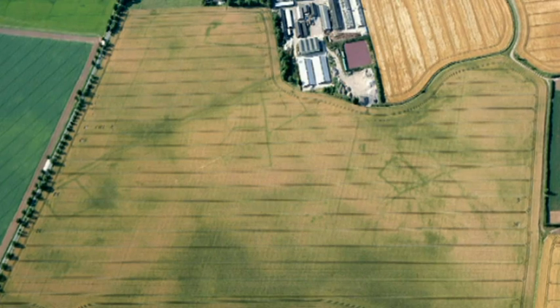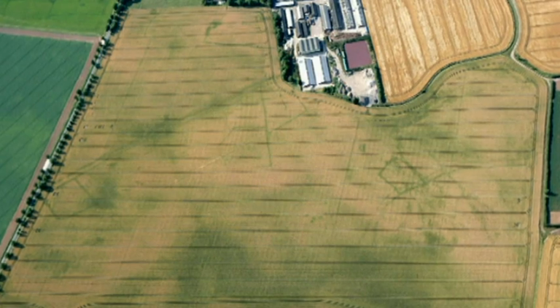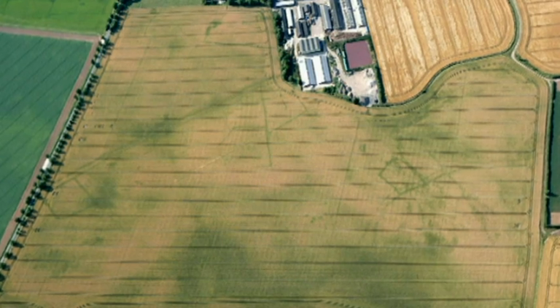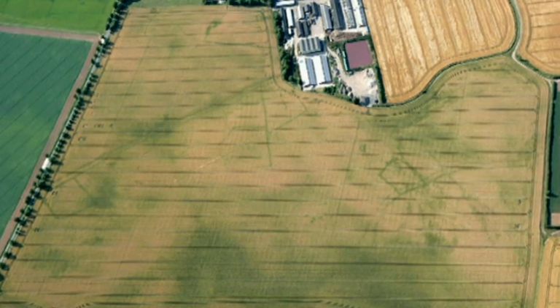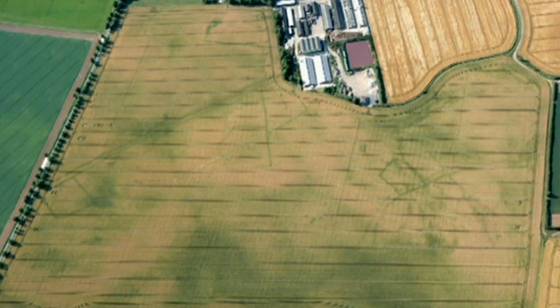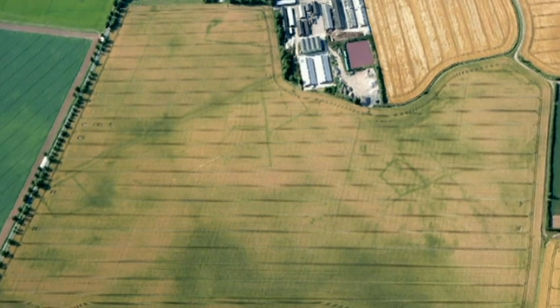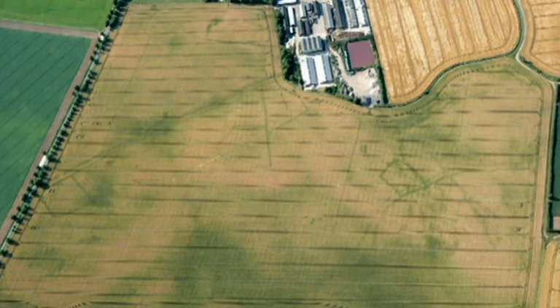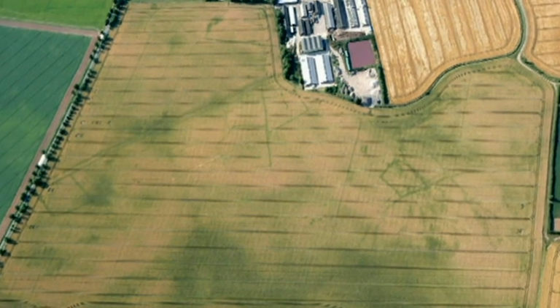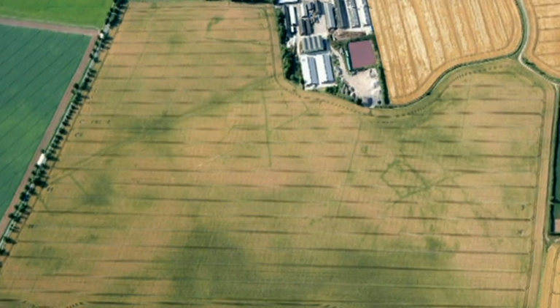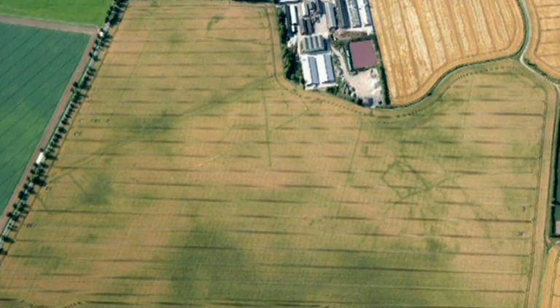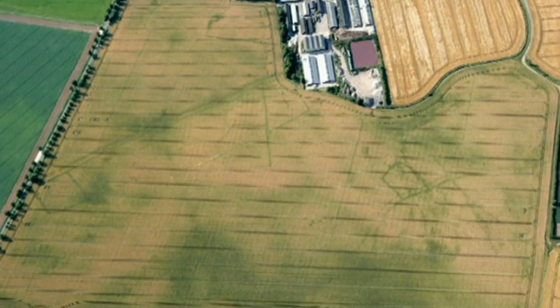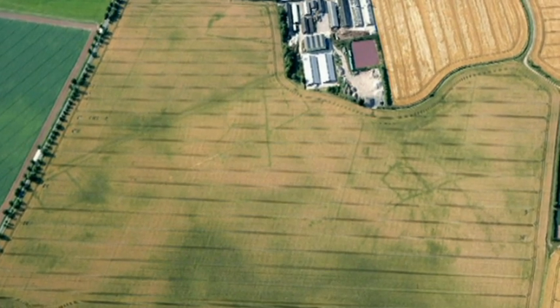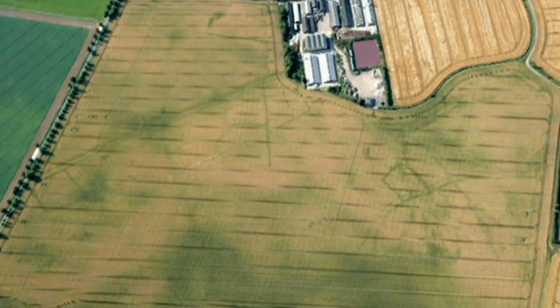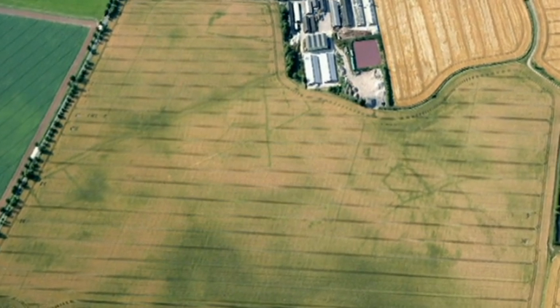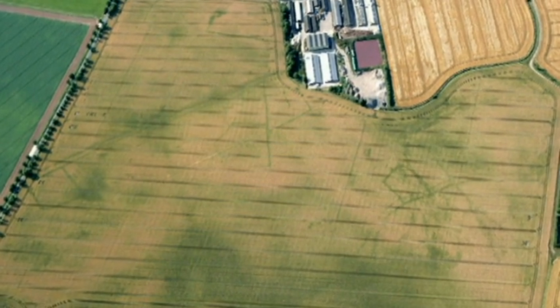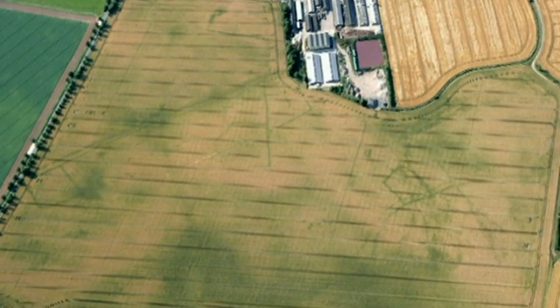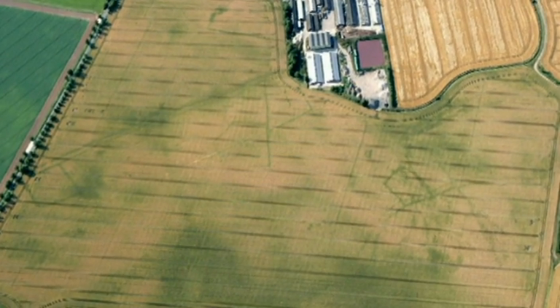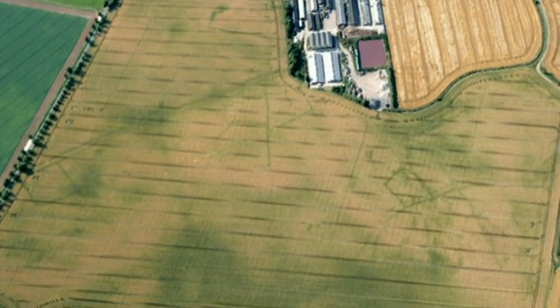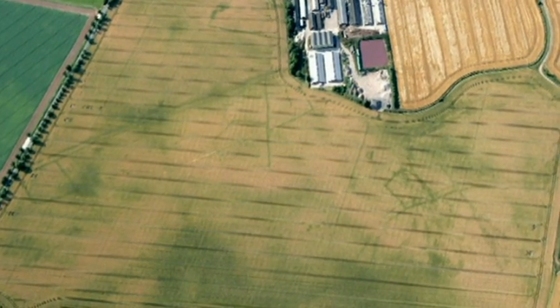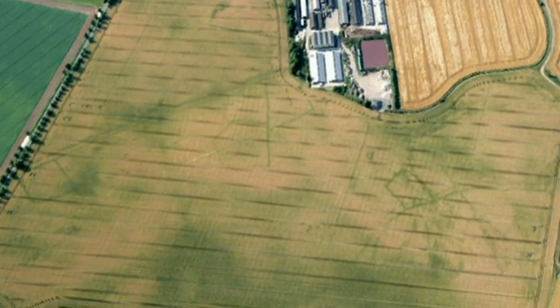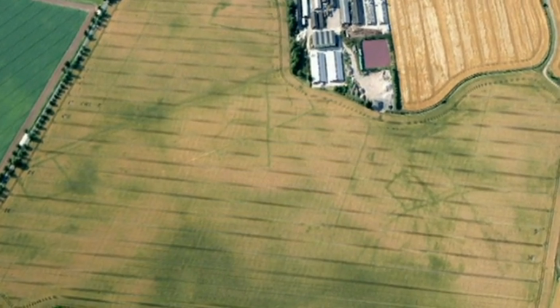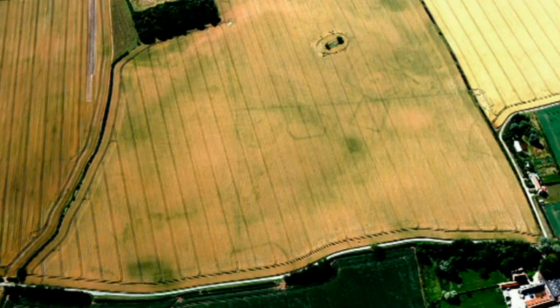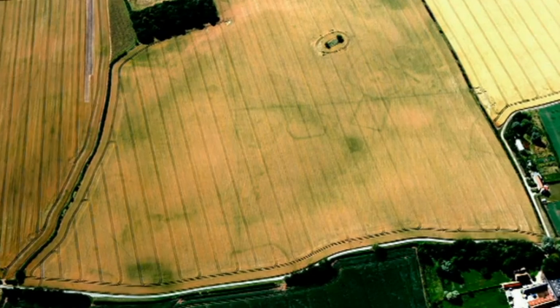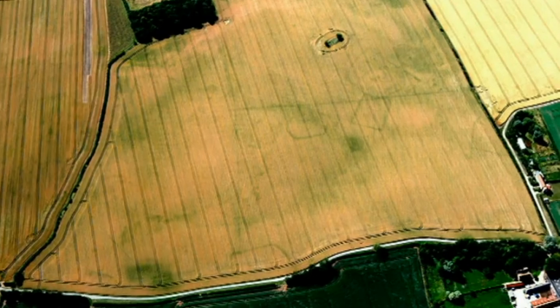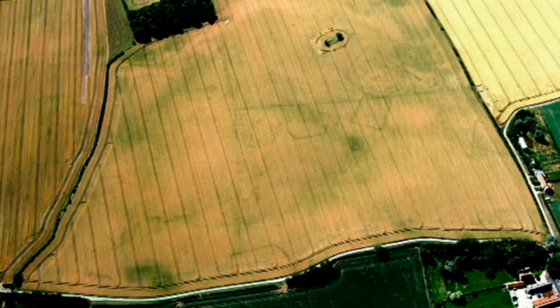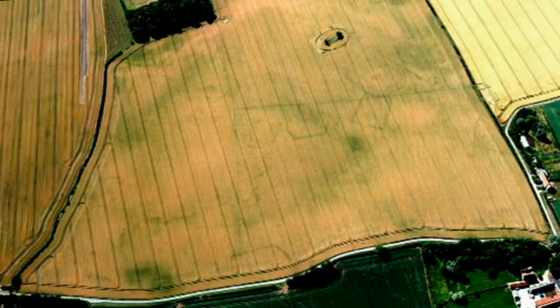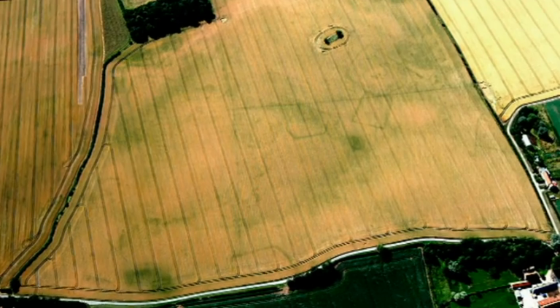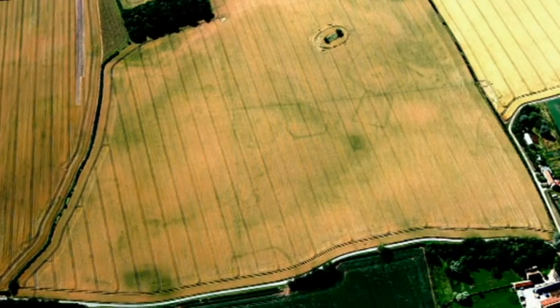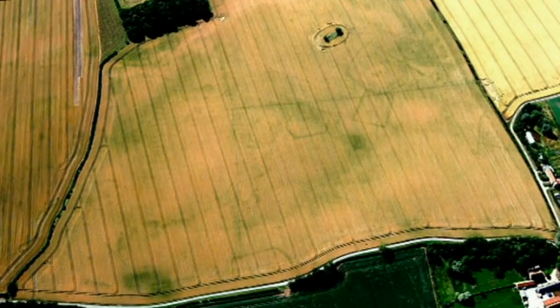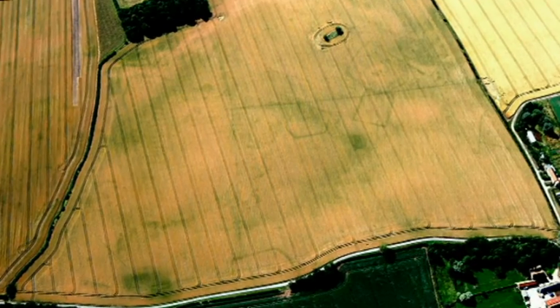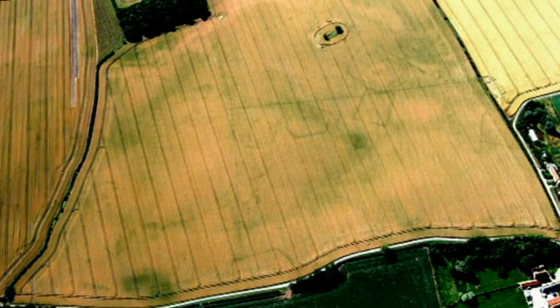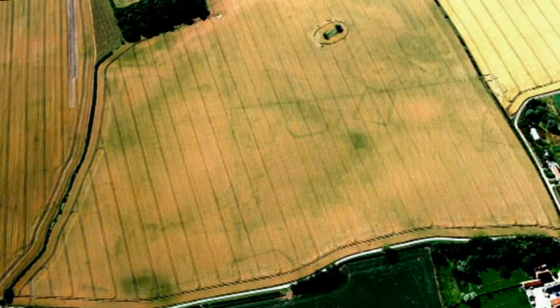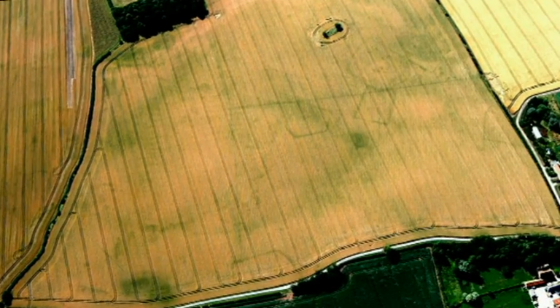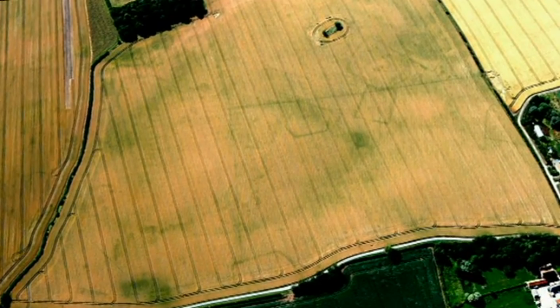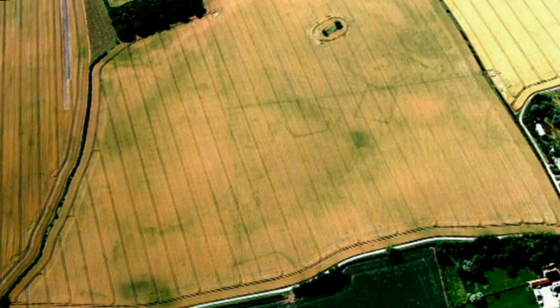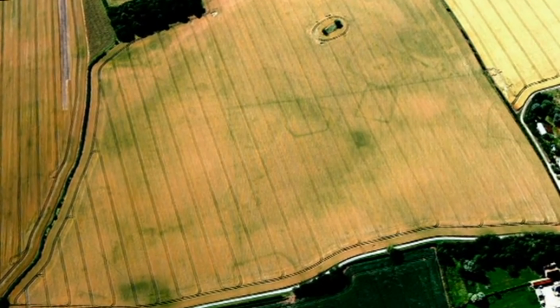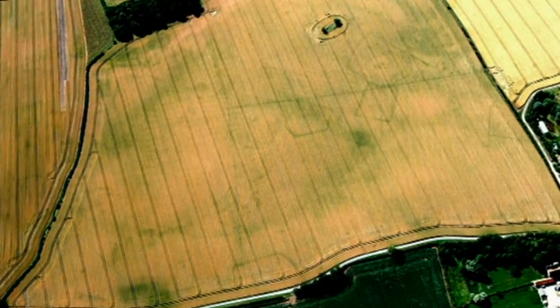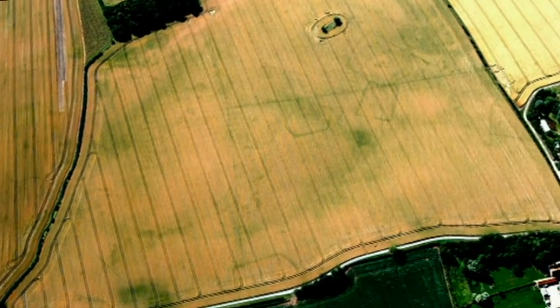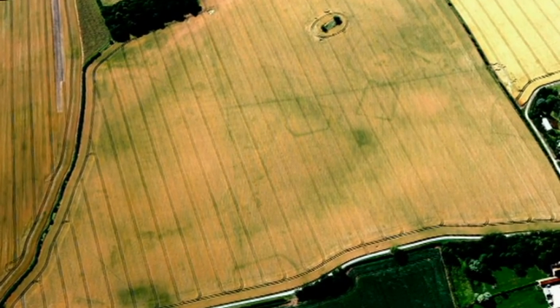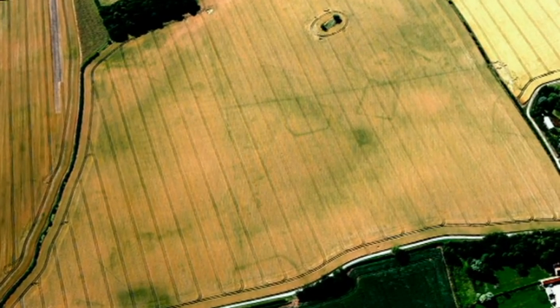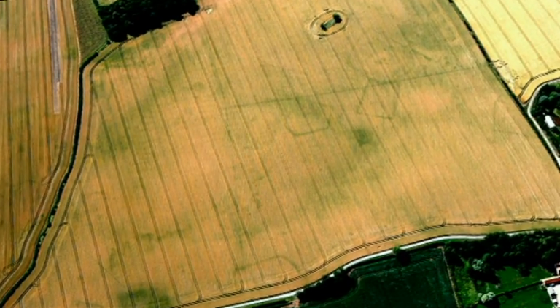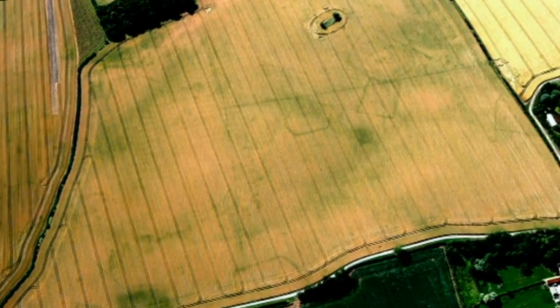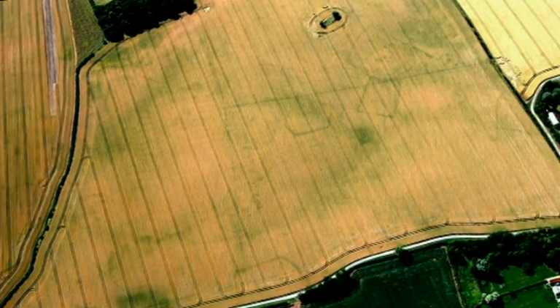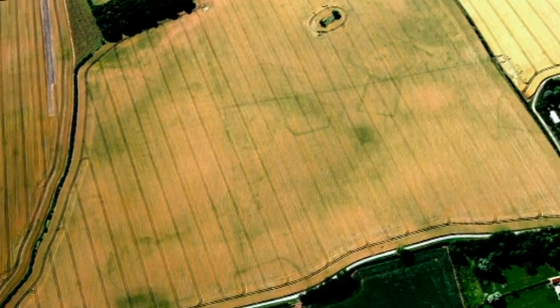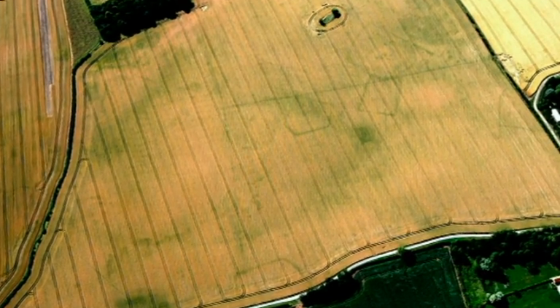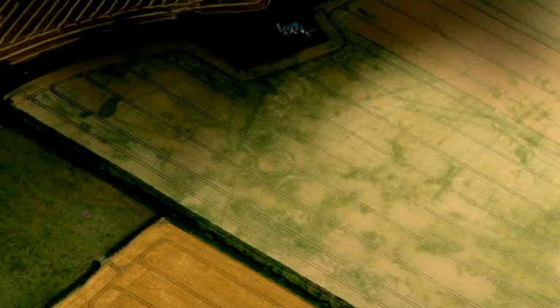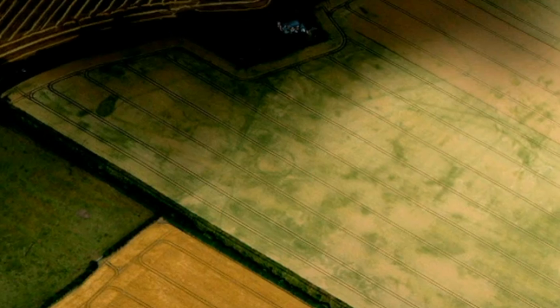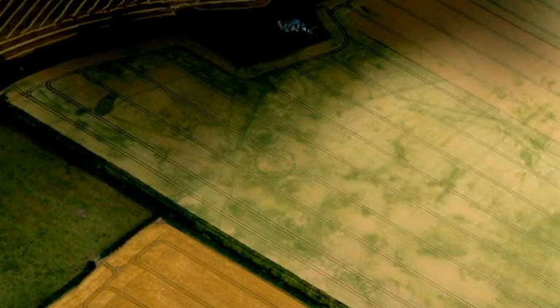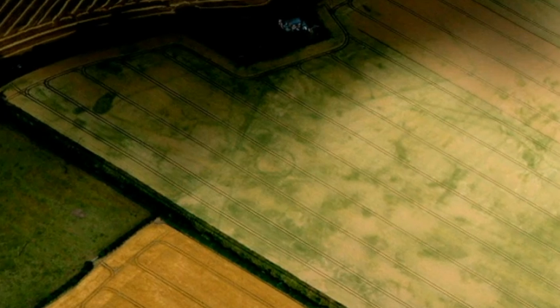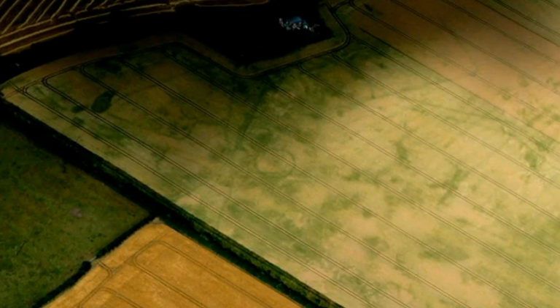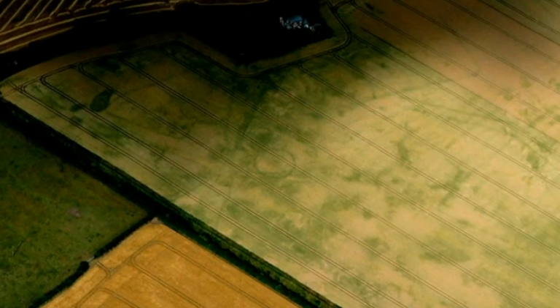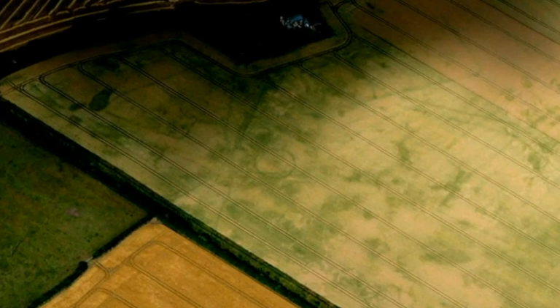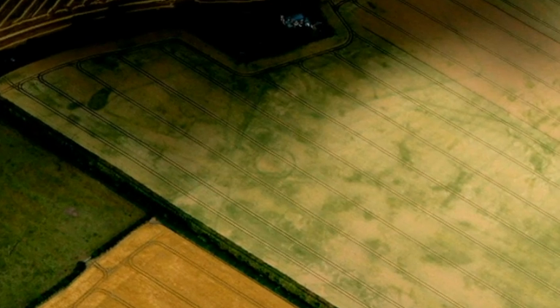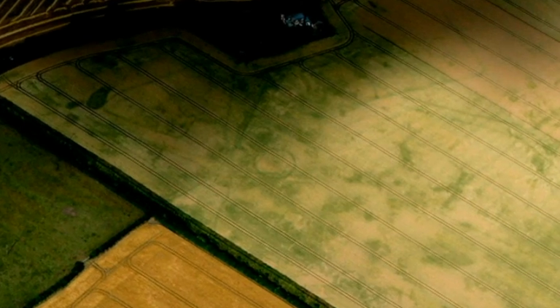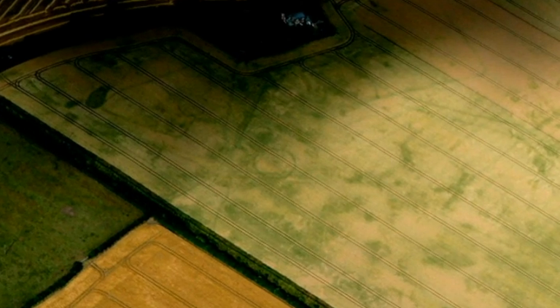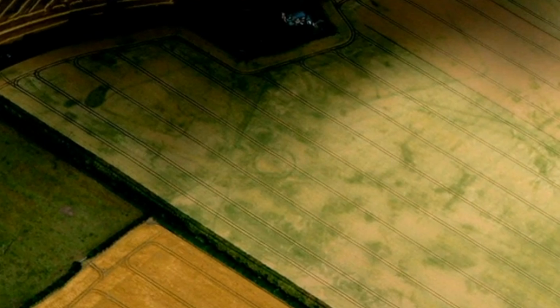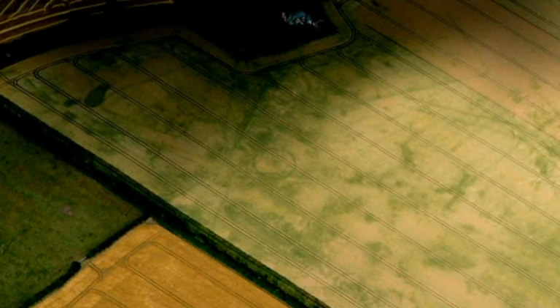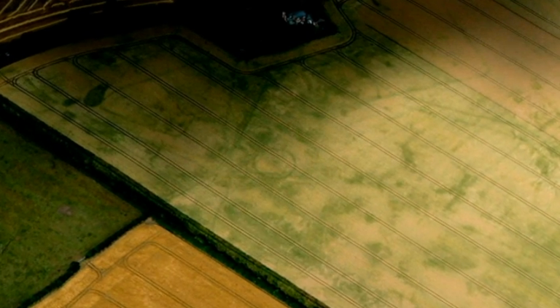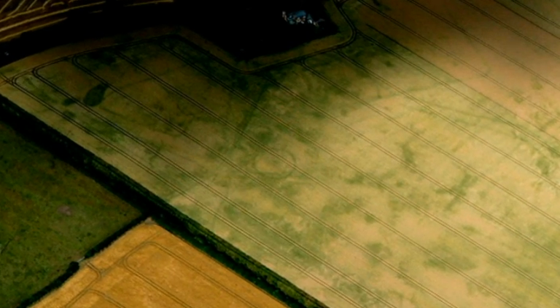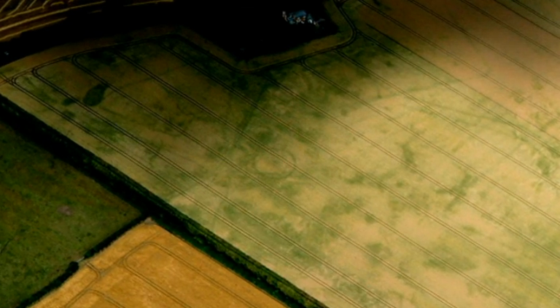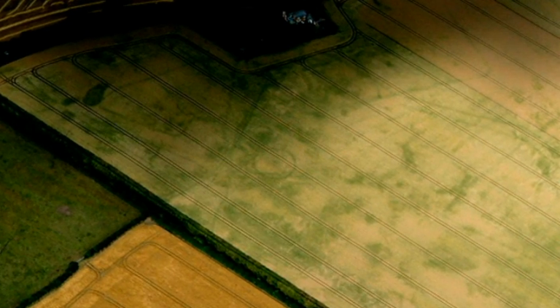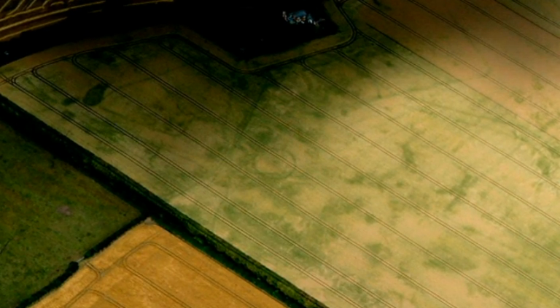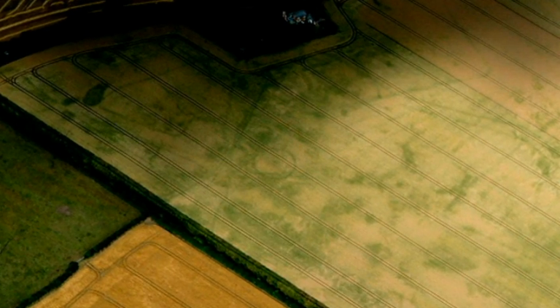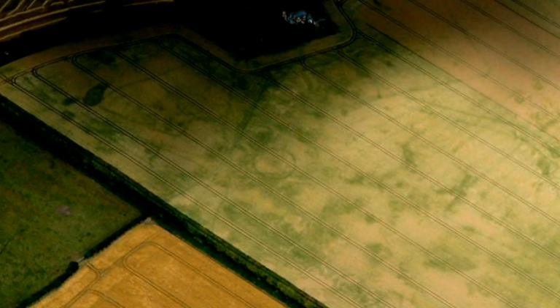But for now, the mystery which surrounds them will remain buried with the settlements. Sarah Cruddas, BBC Look North.